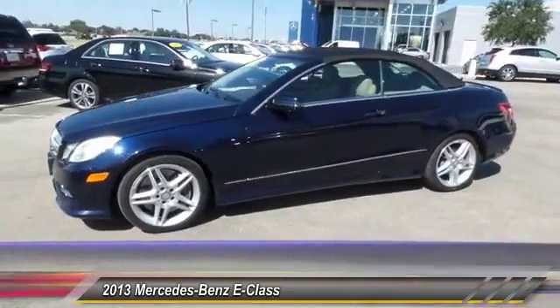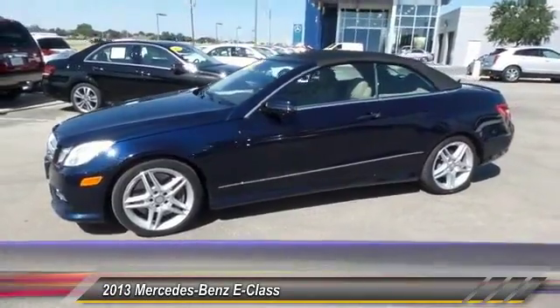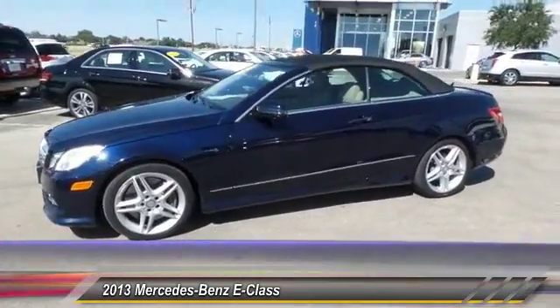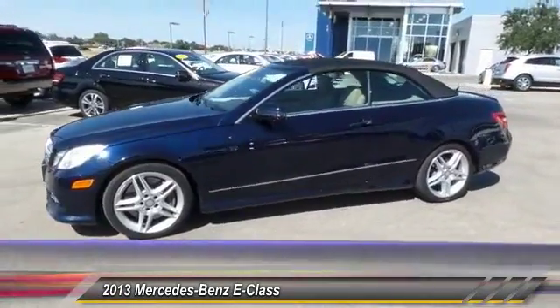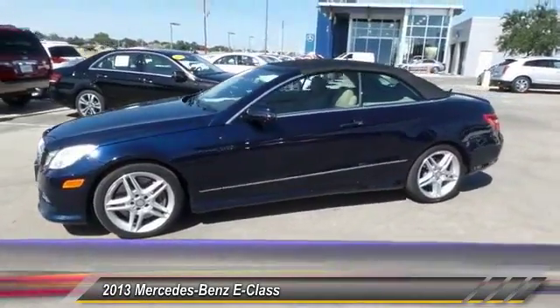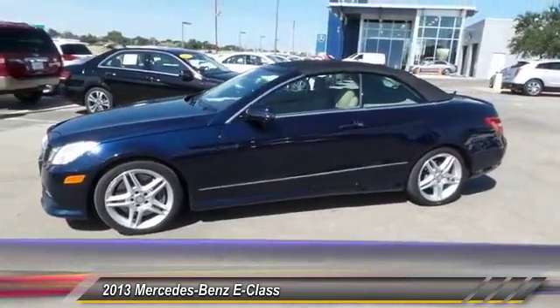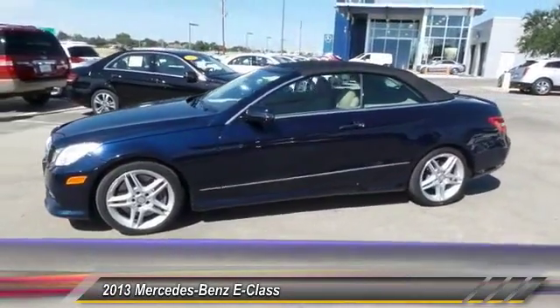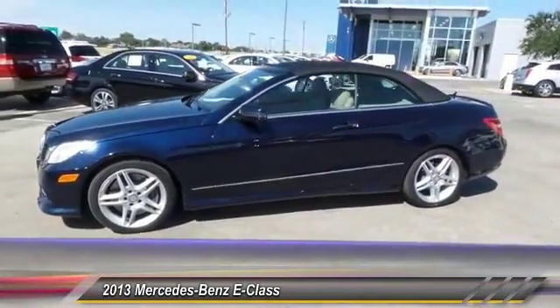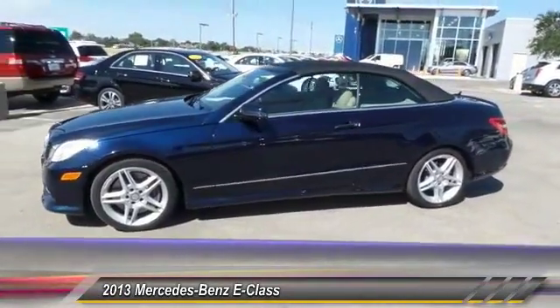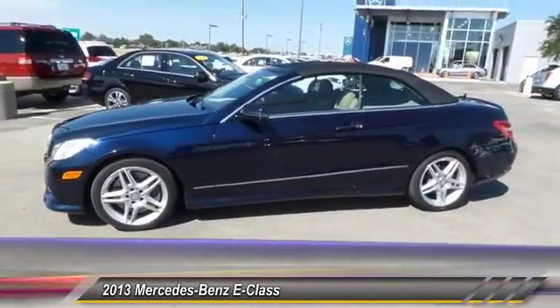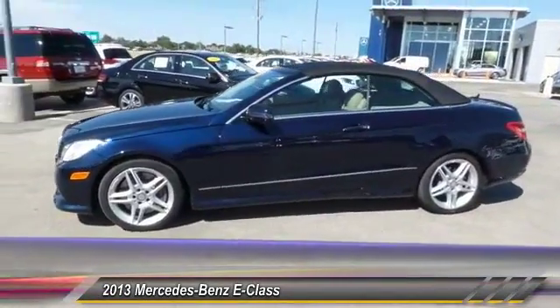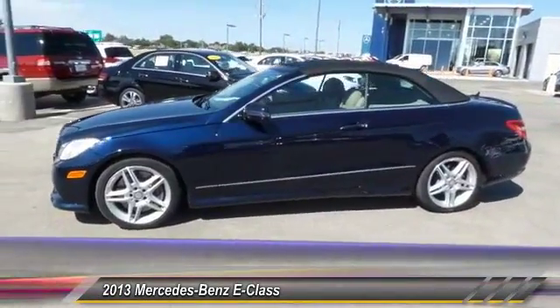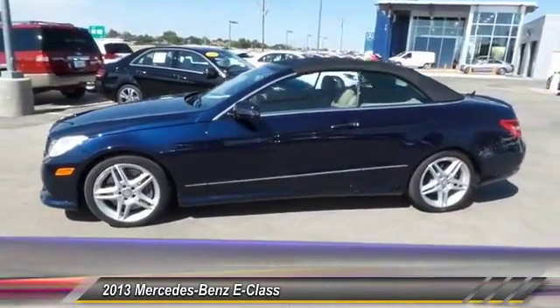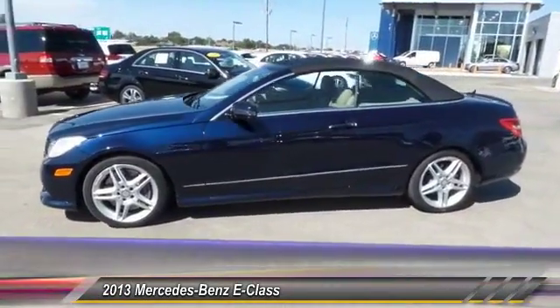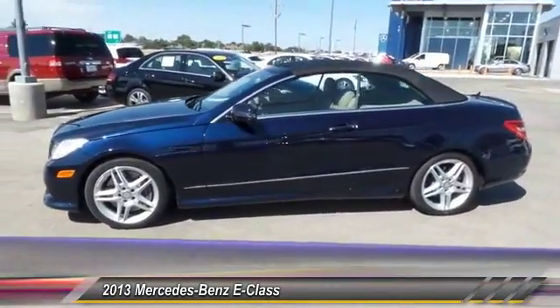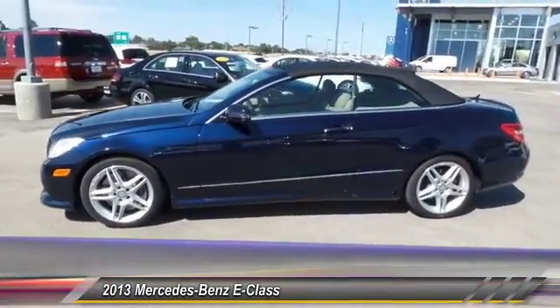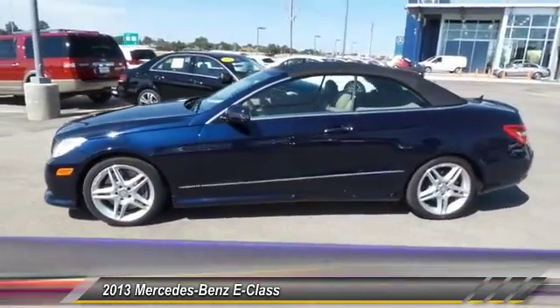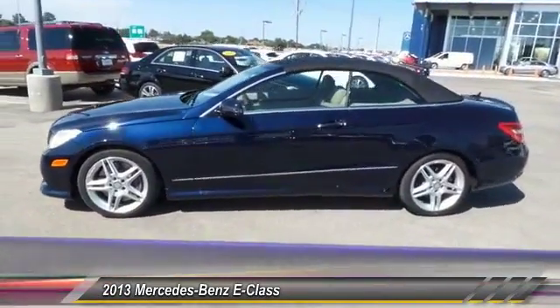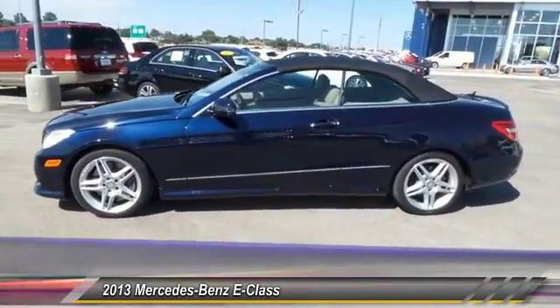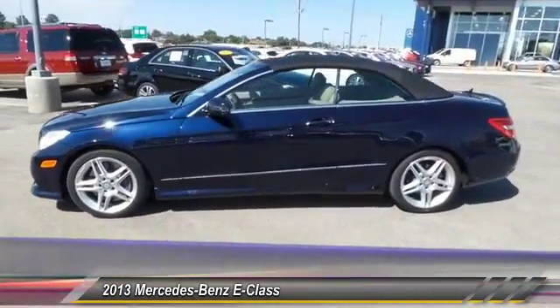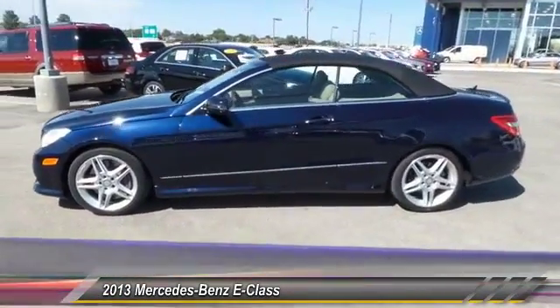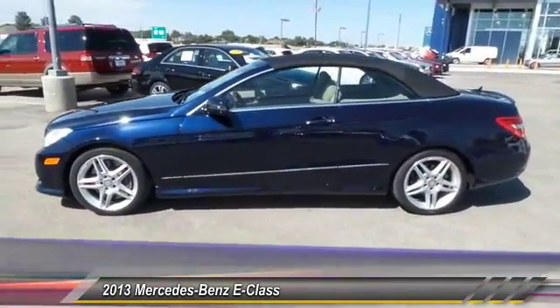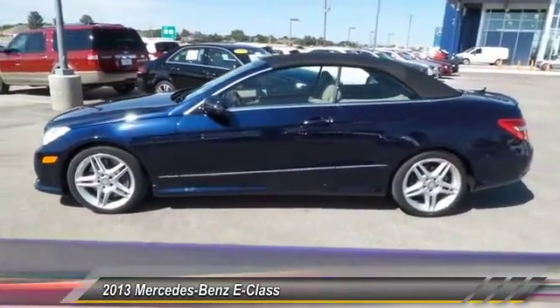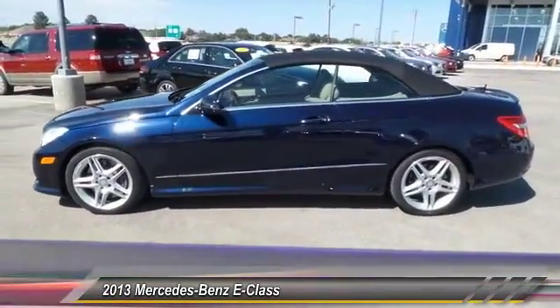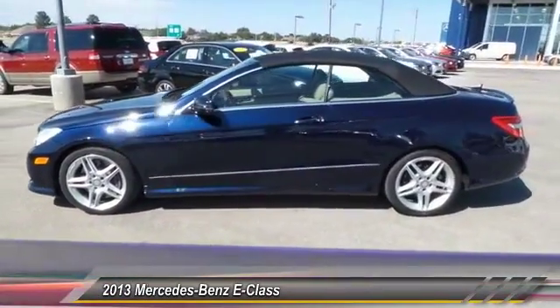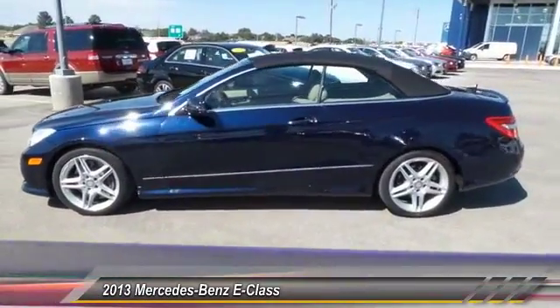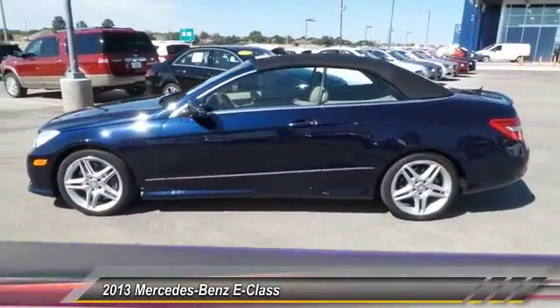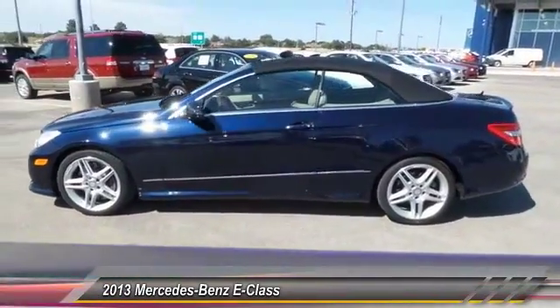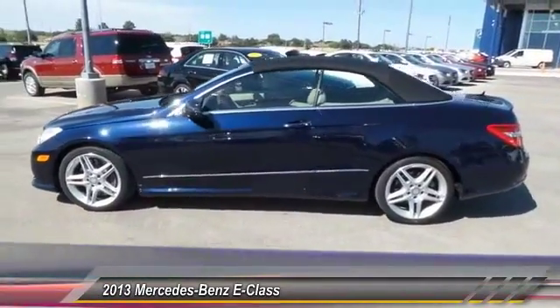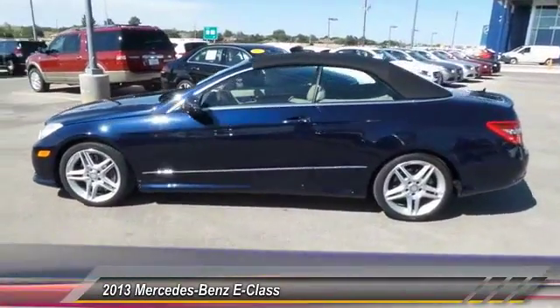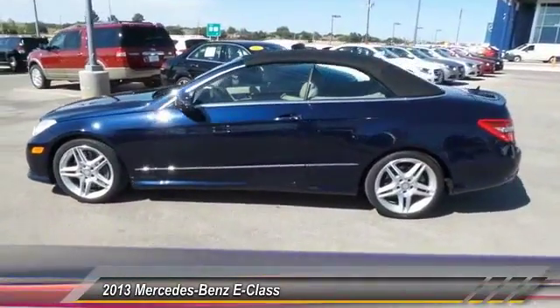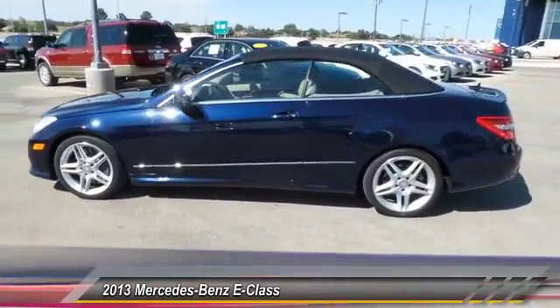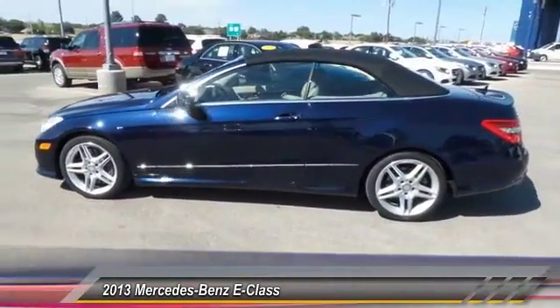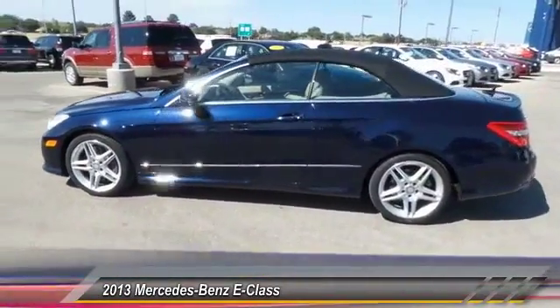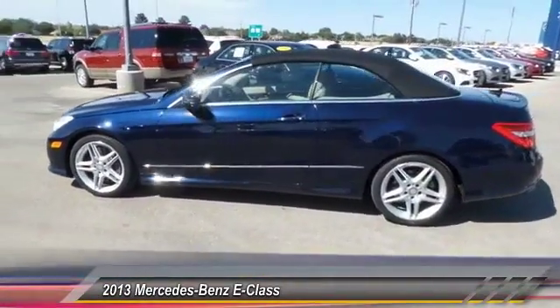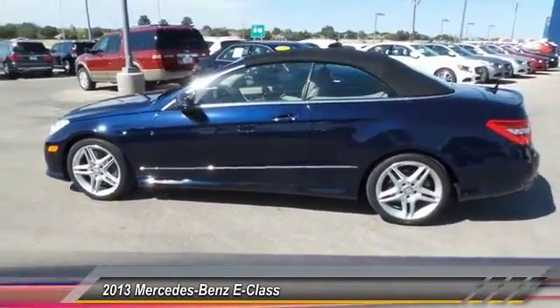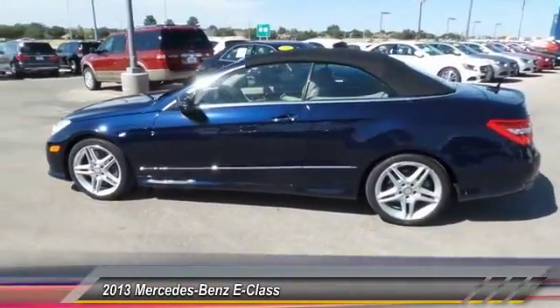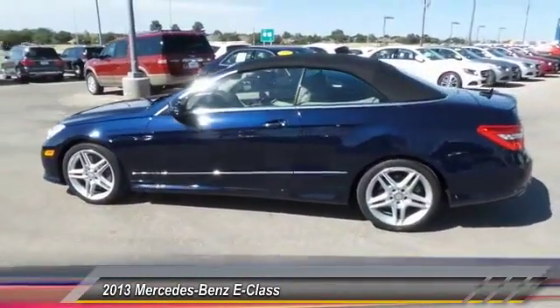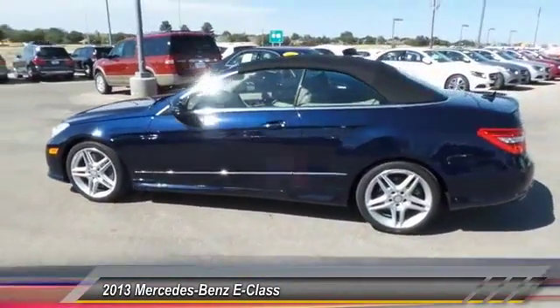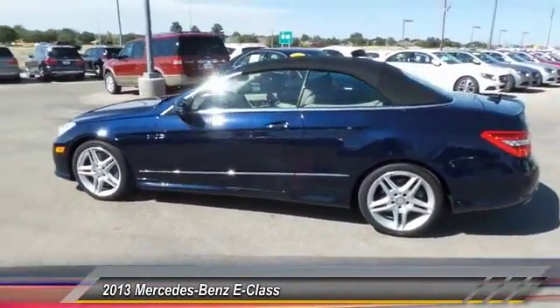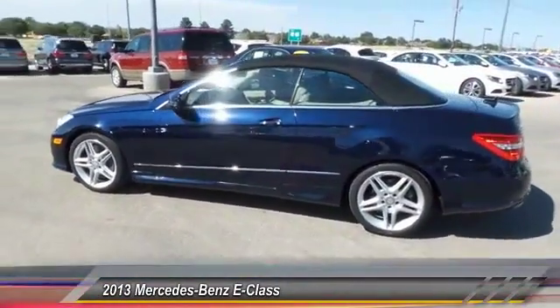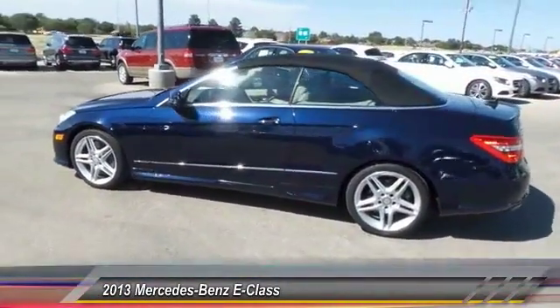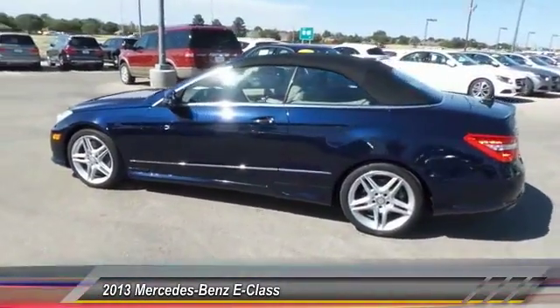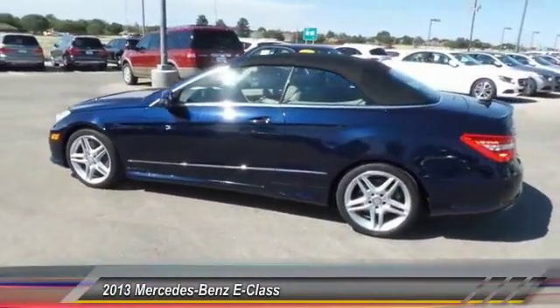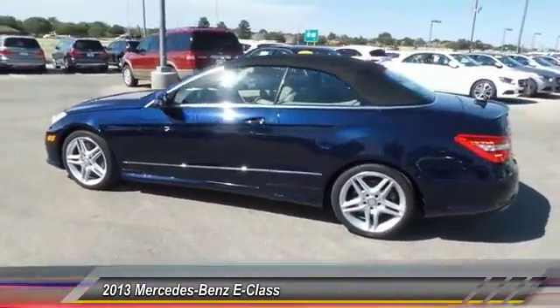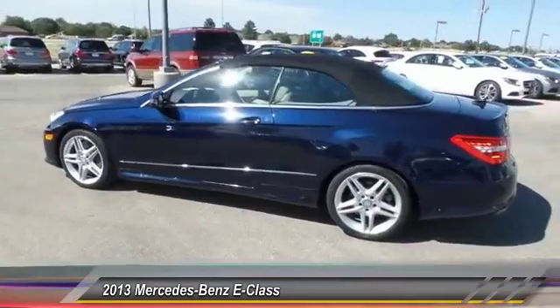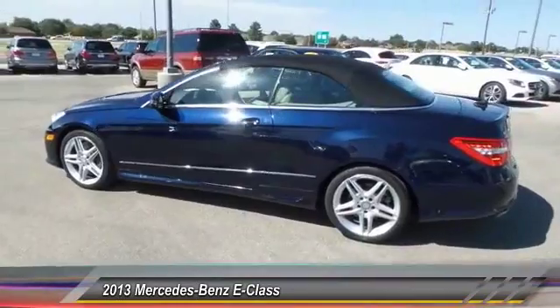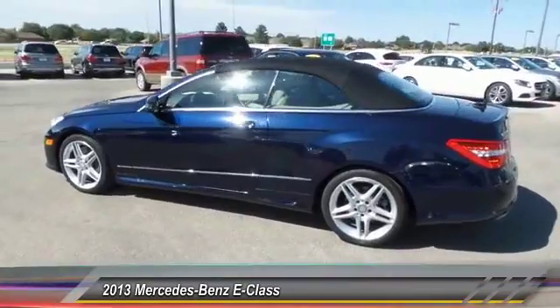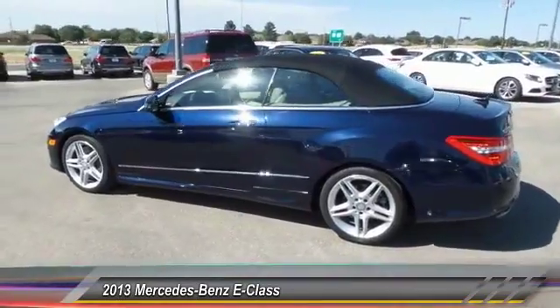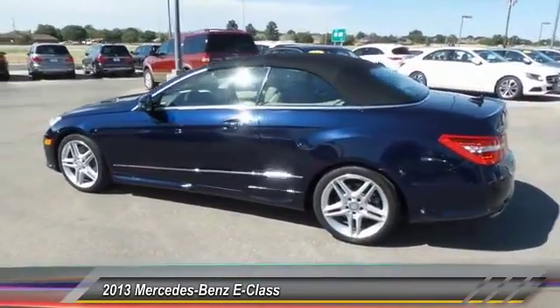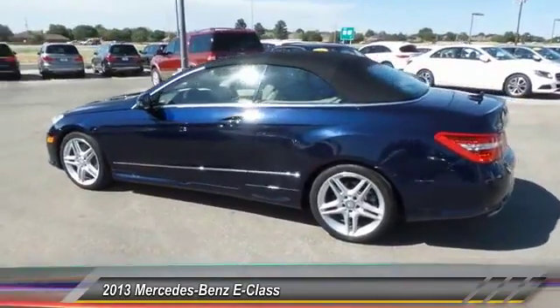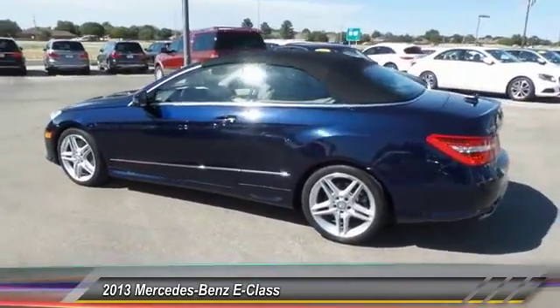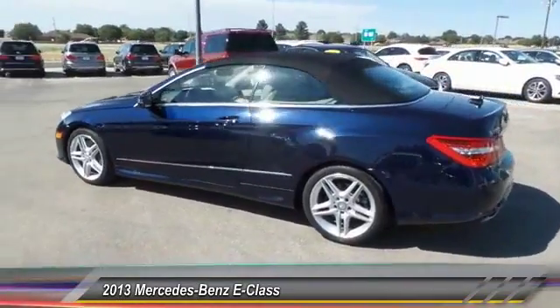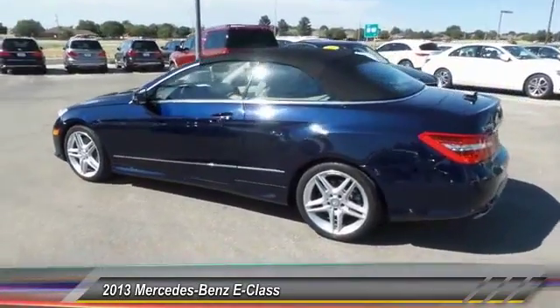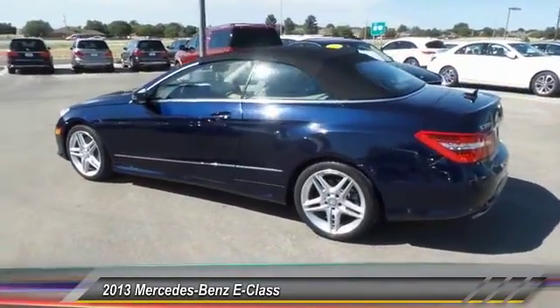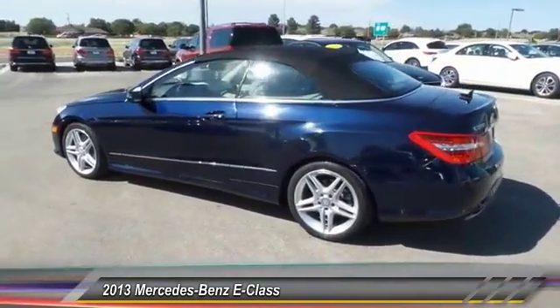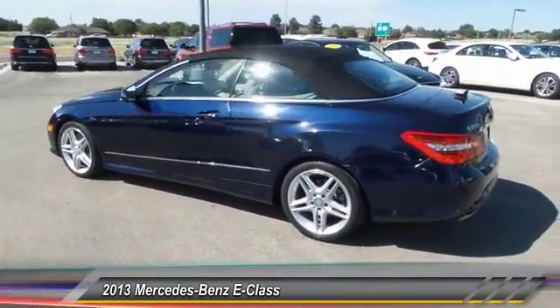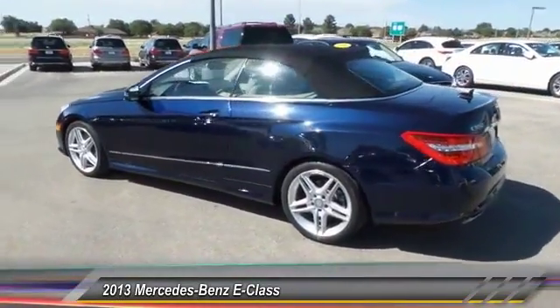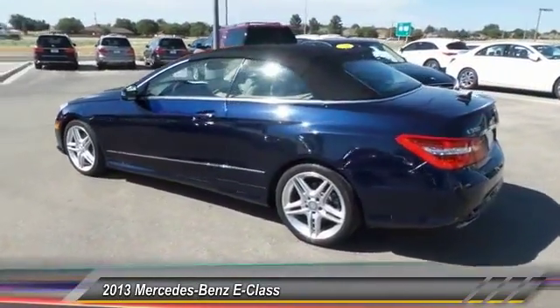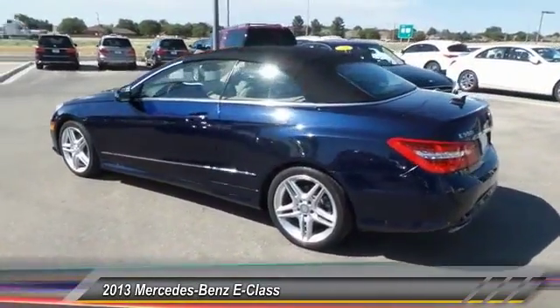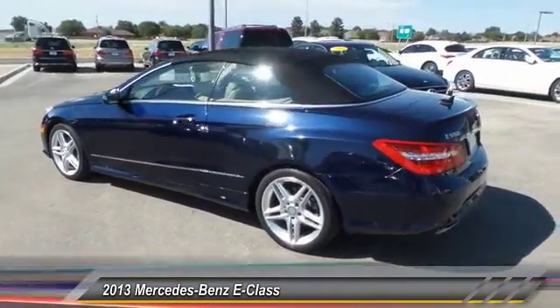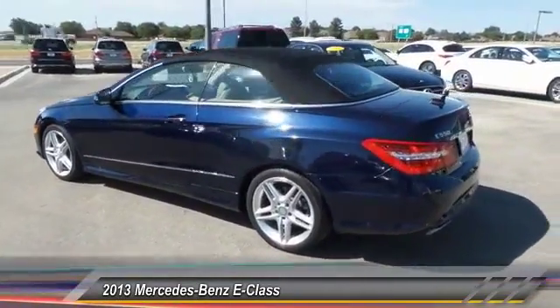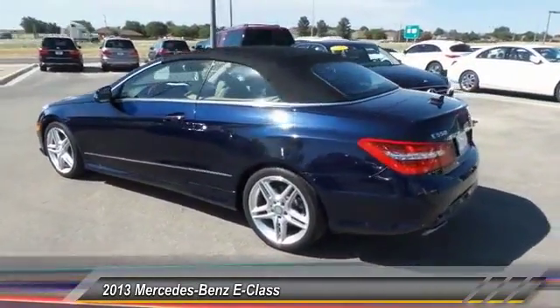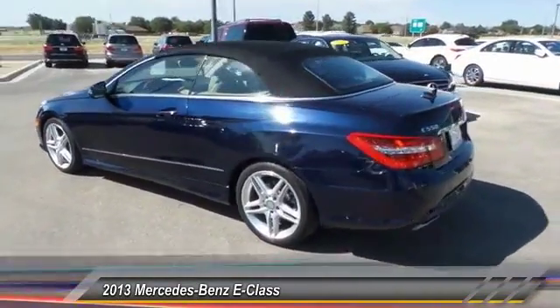The Mercedes E-Class is an impressive ride — very smooth and punchy. This vehicle has less than 15,000 miles.